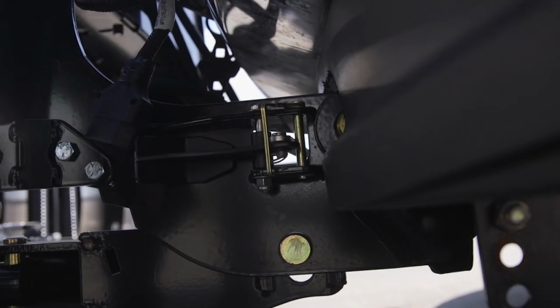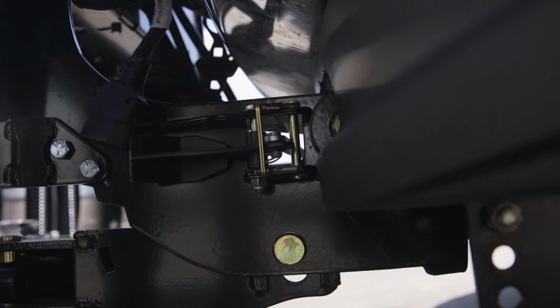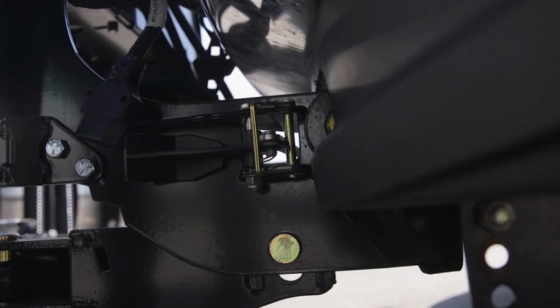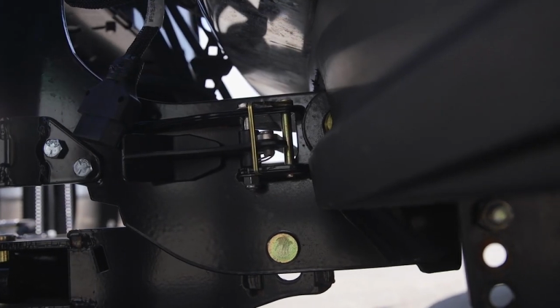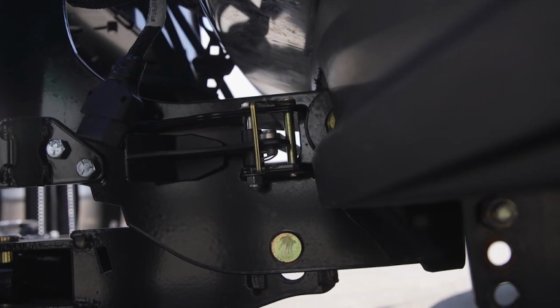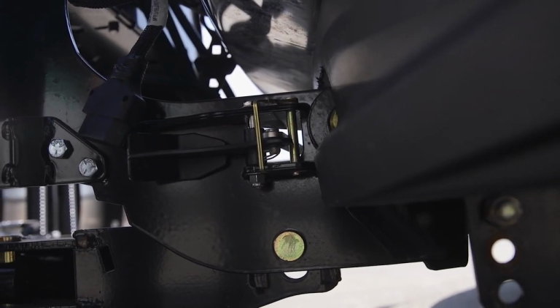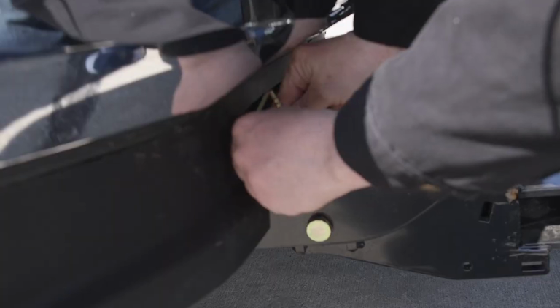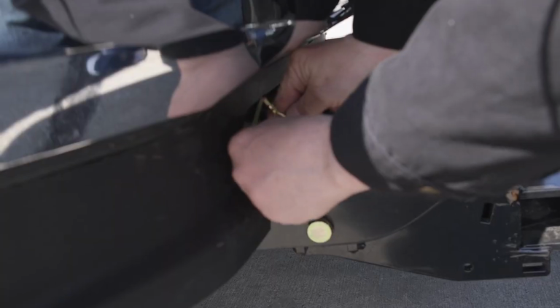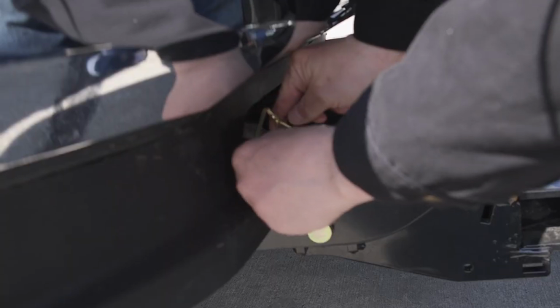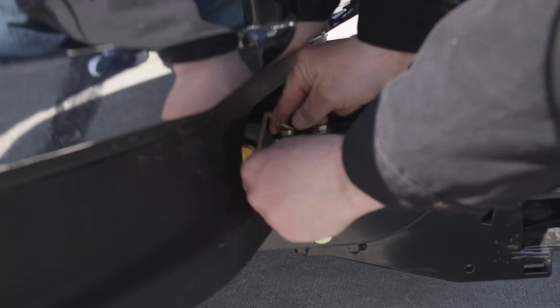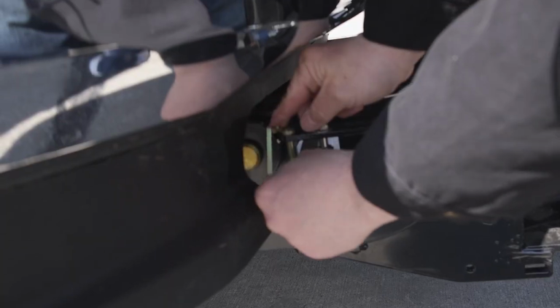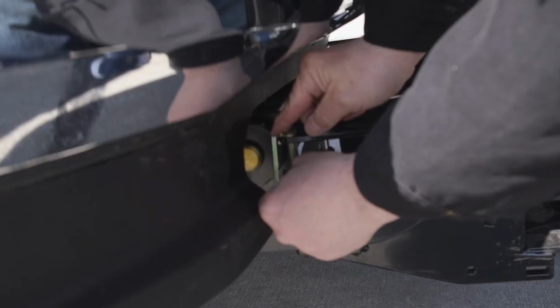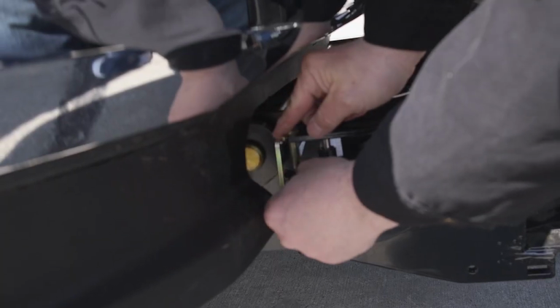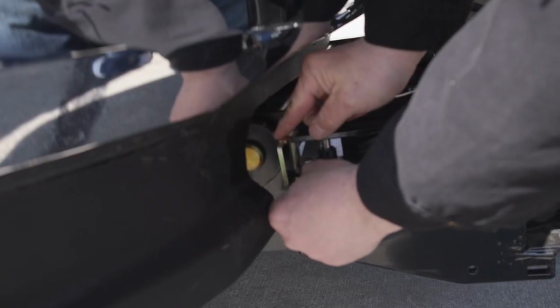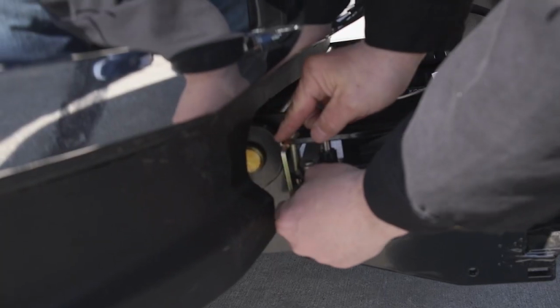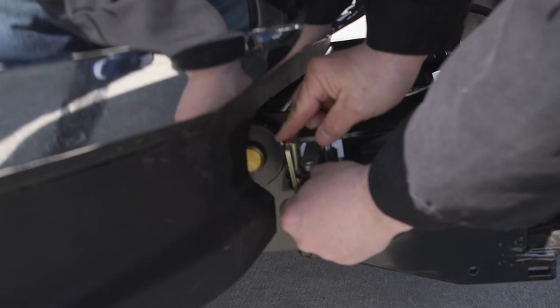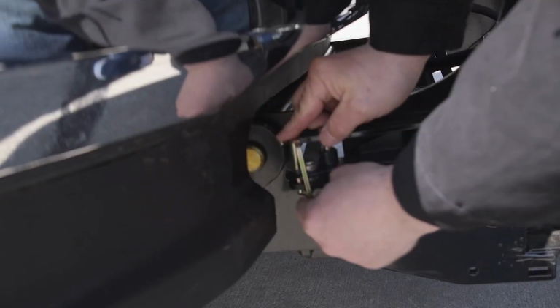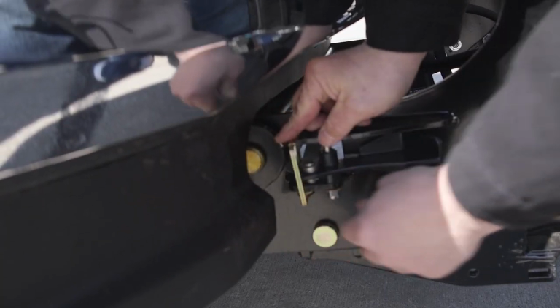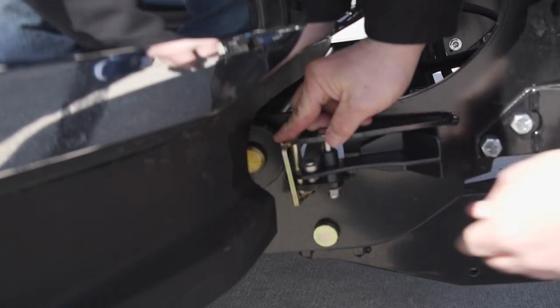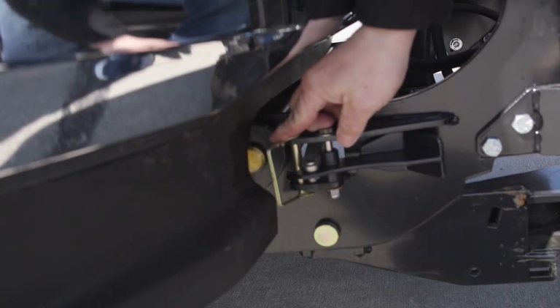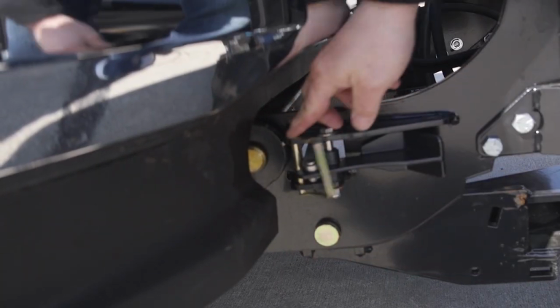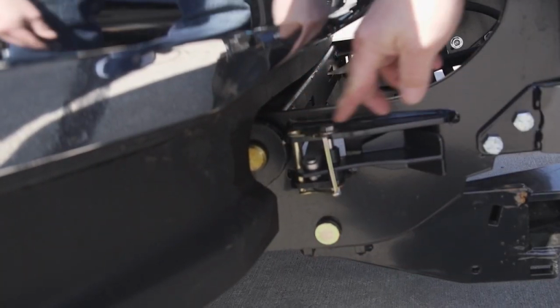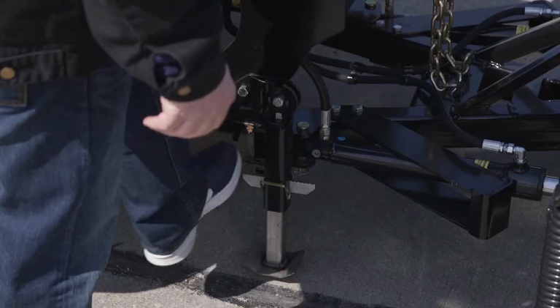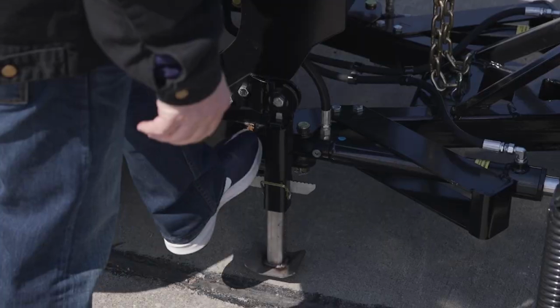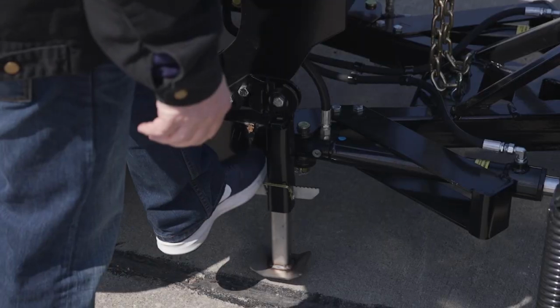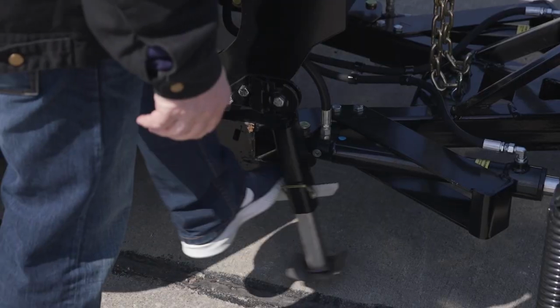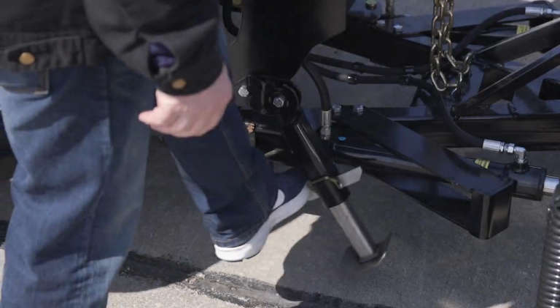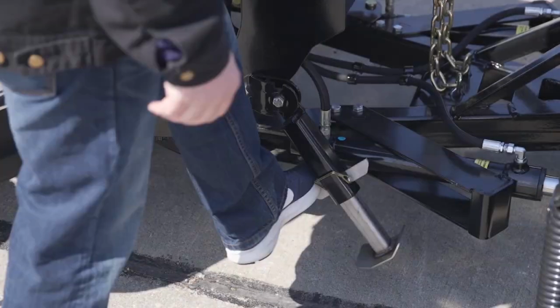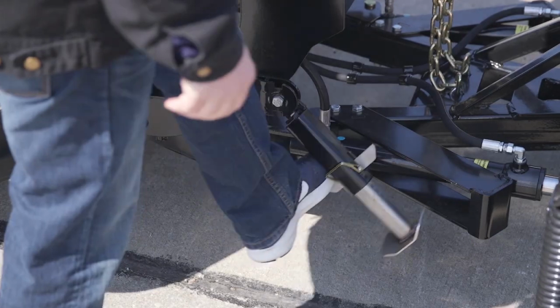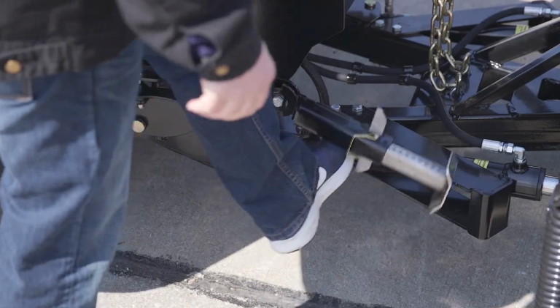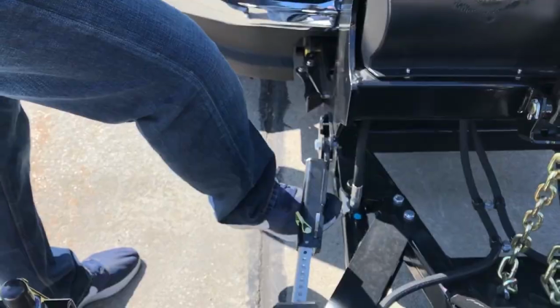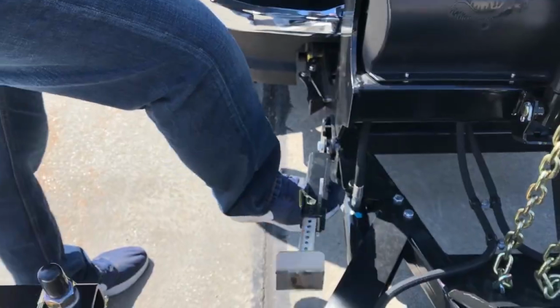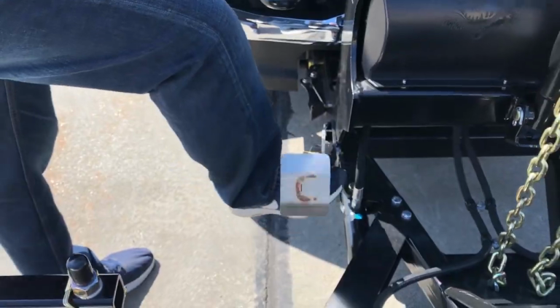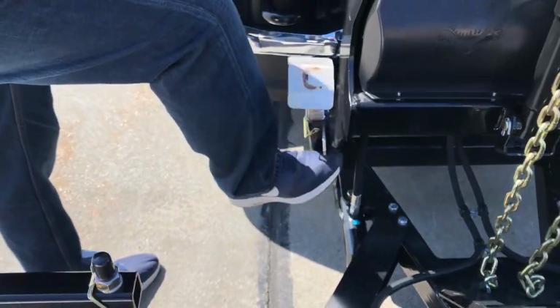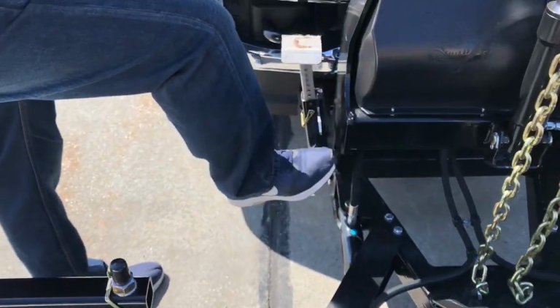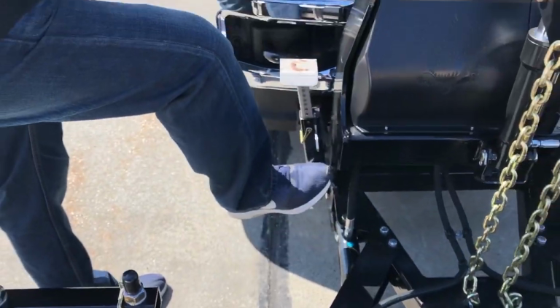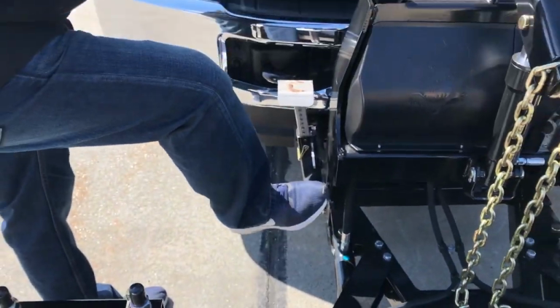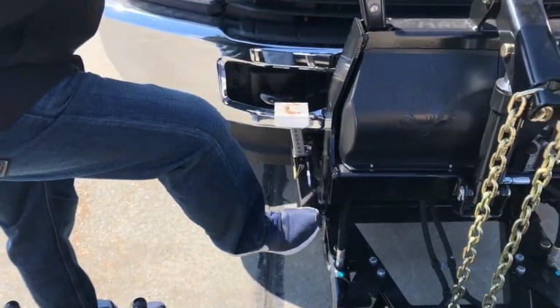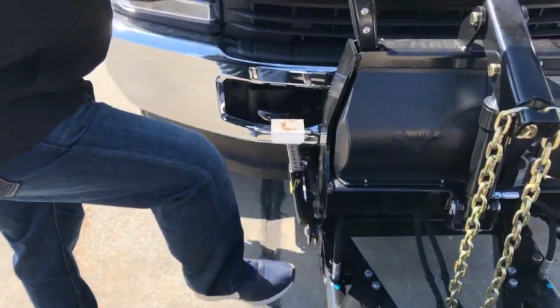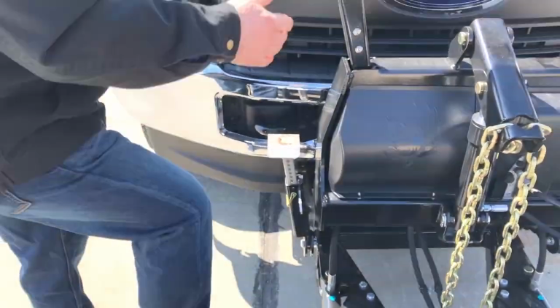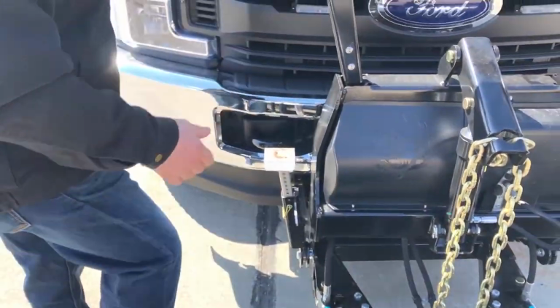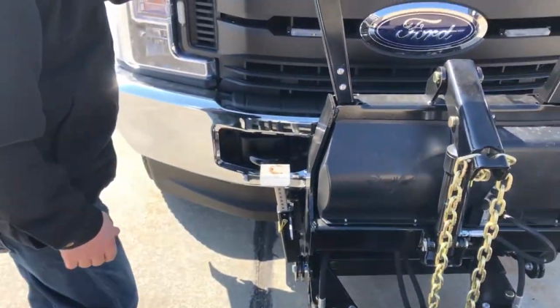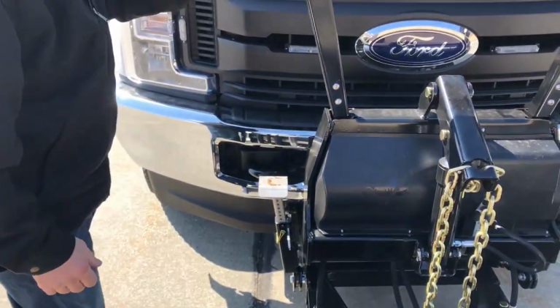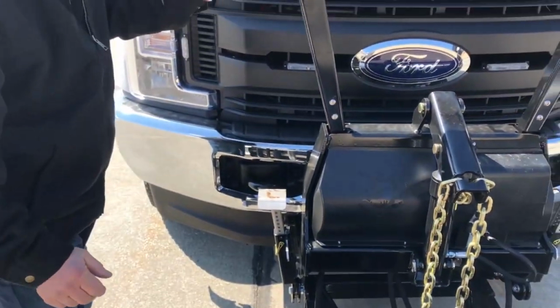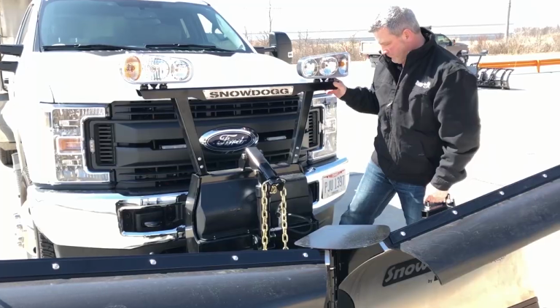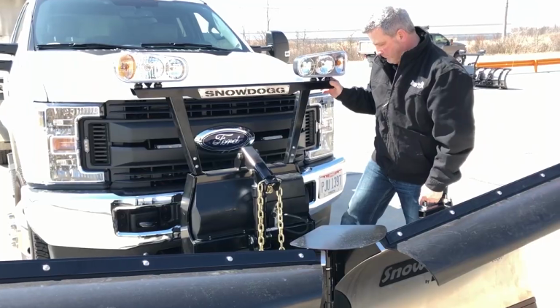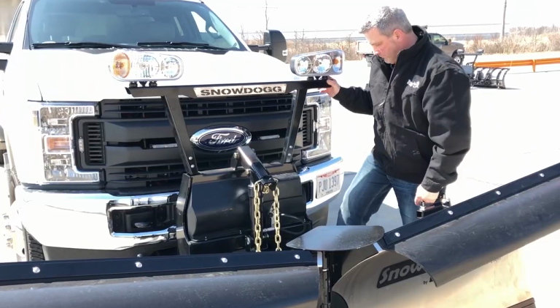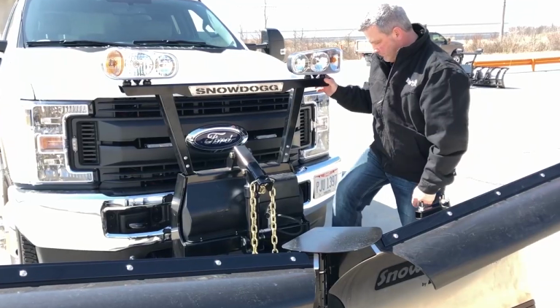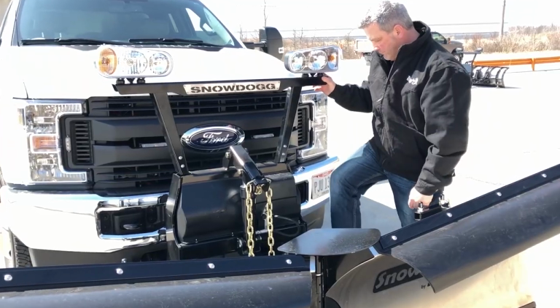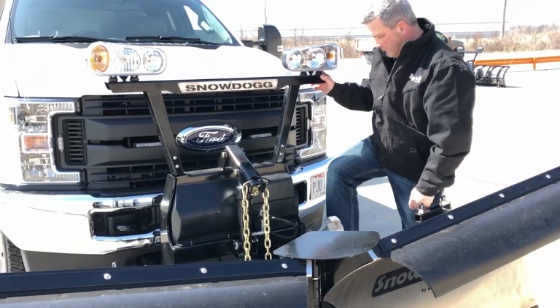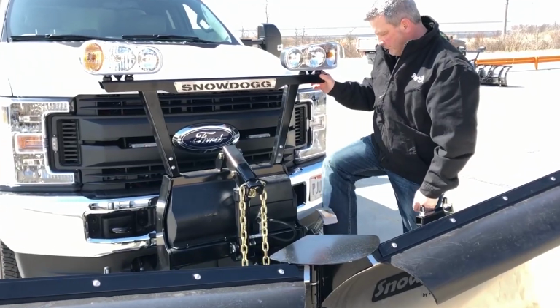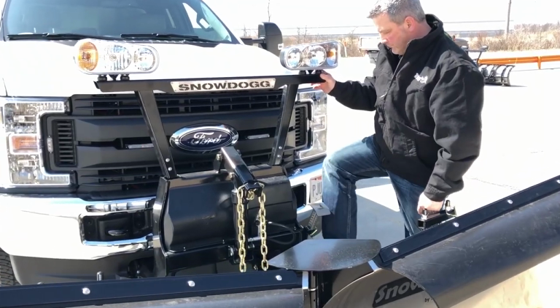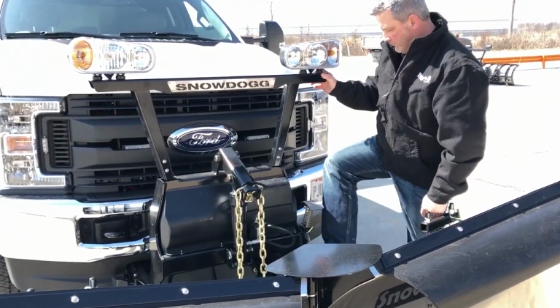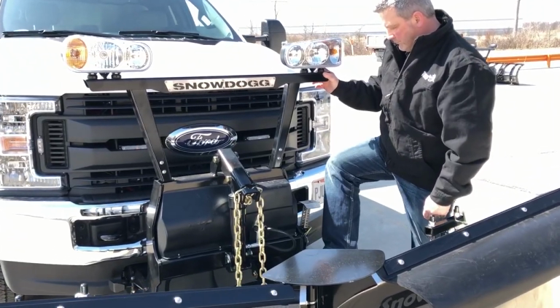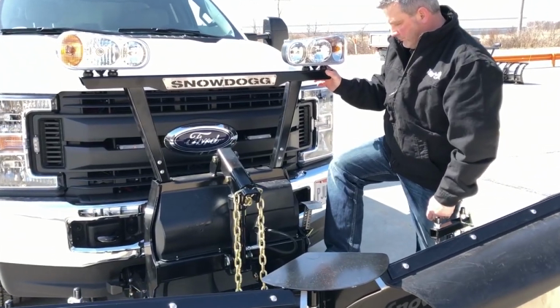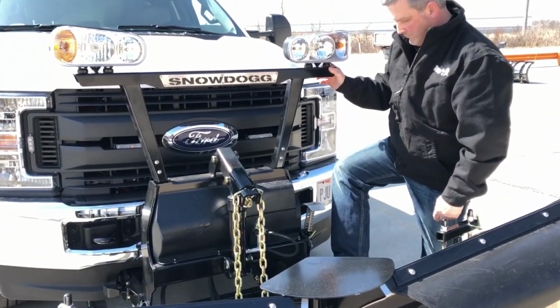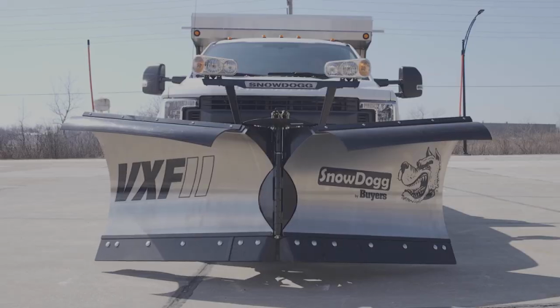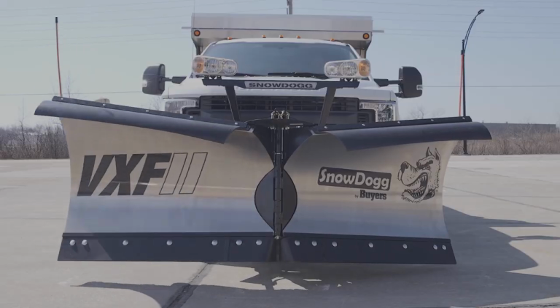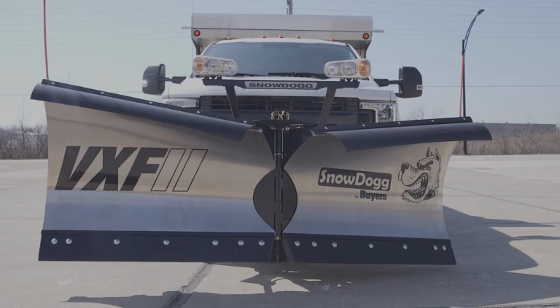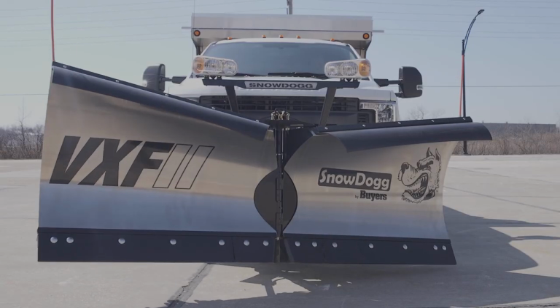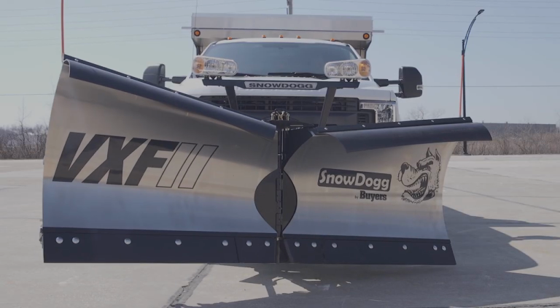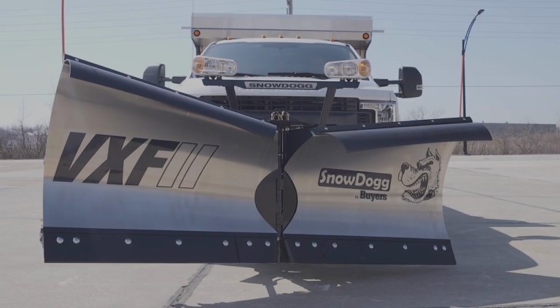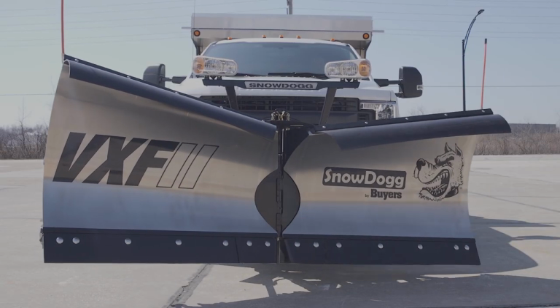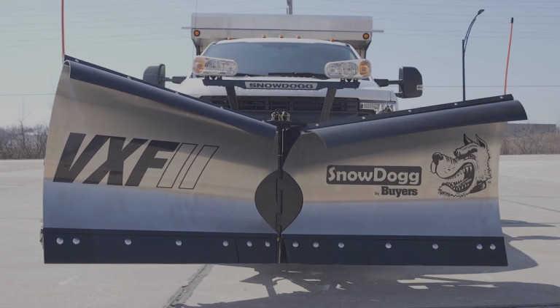Insert the safety pin and rotate the prop feet on each side of the plow to a stowed position. You're set to go.